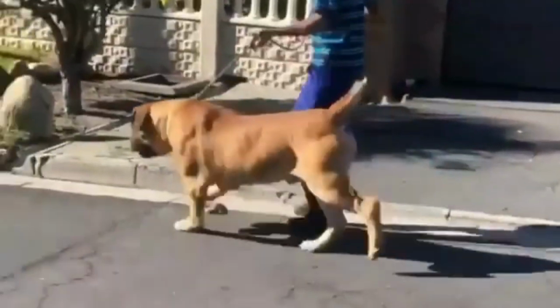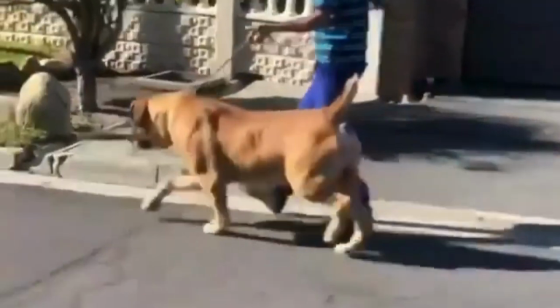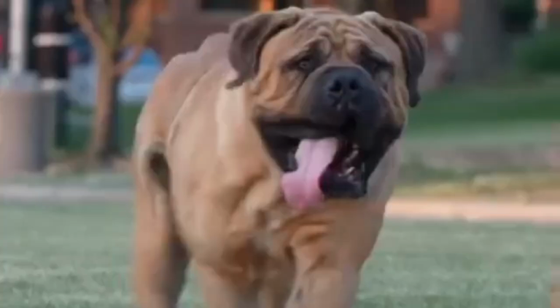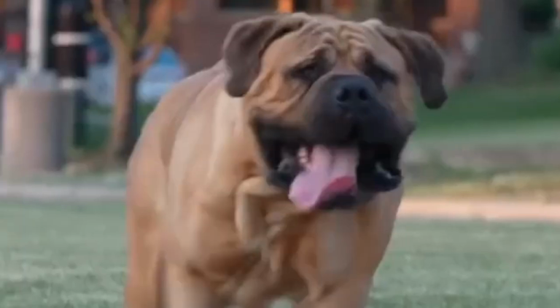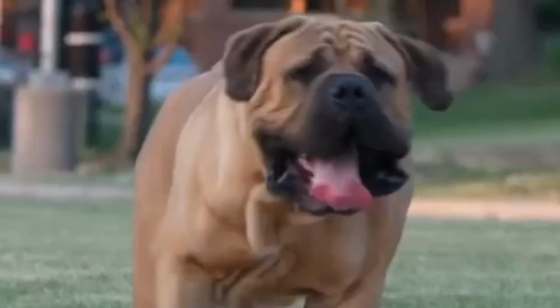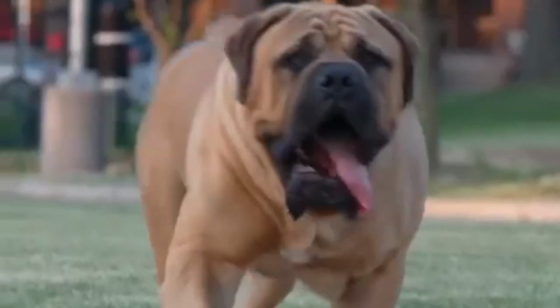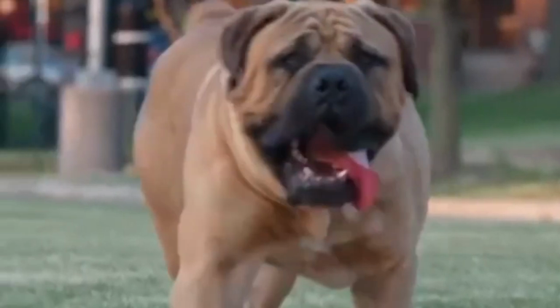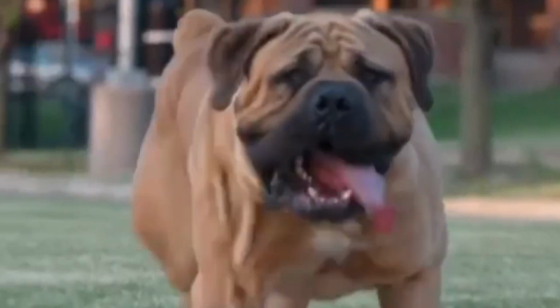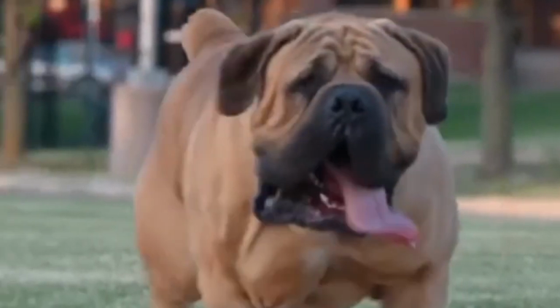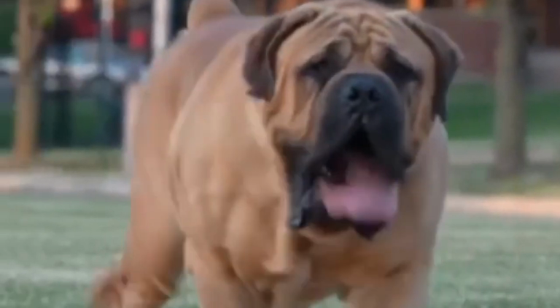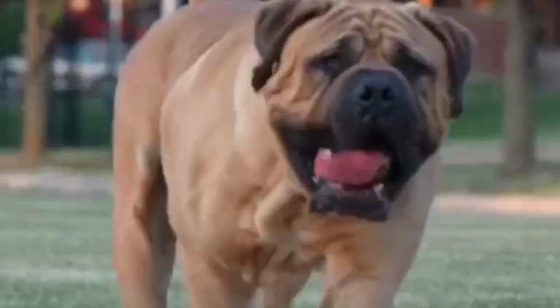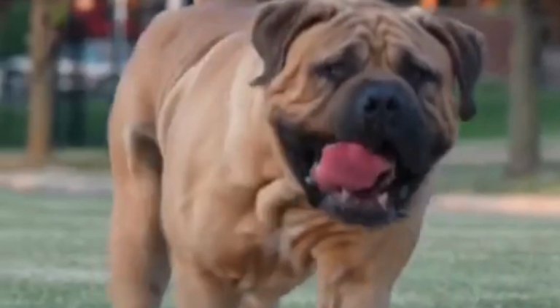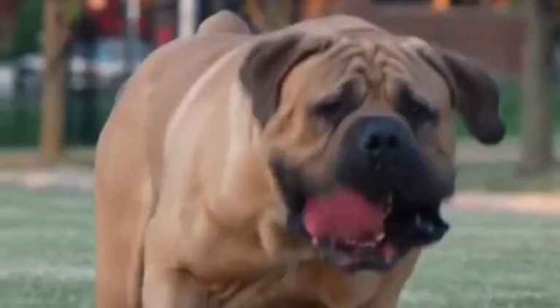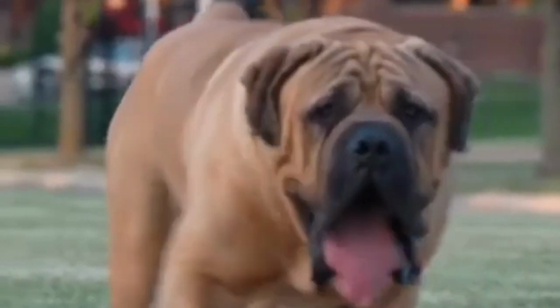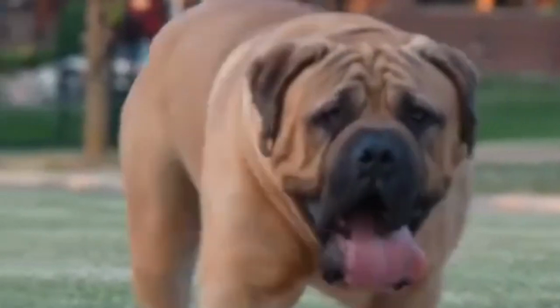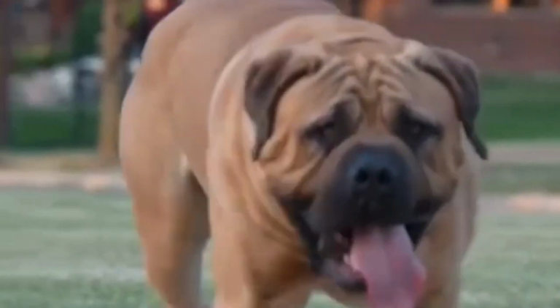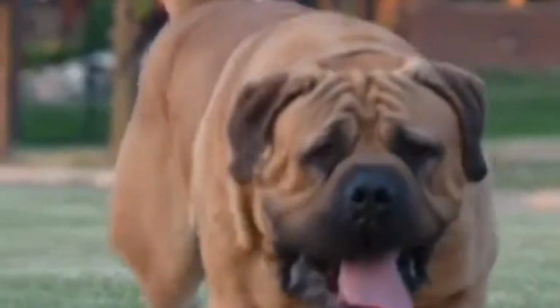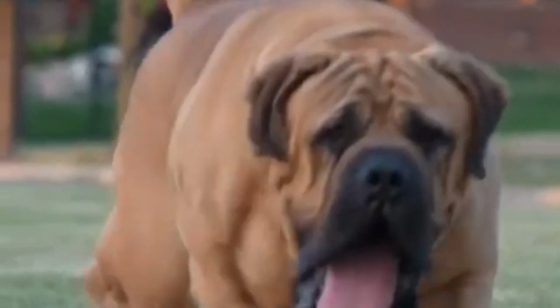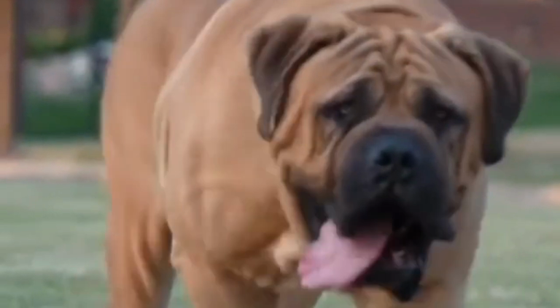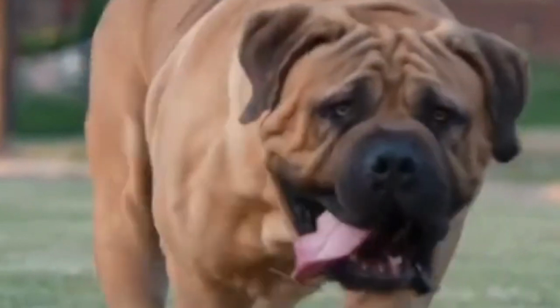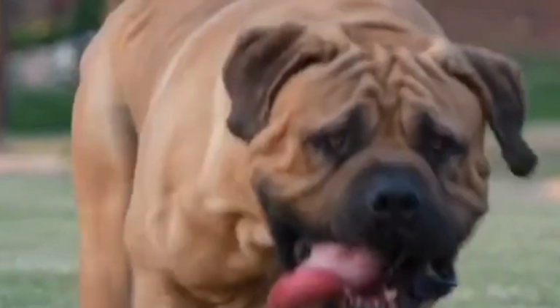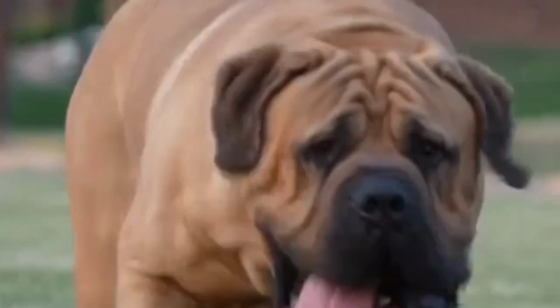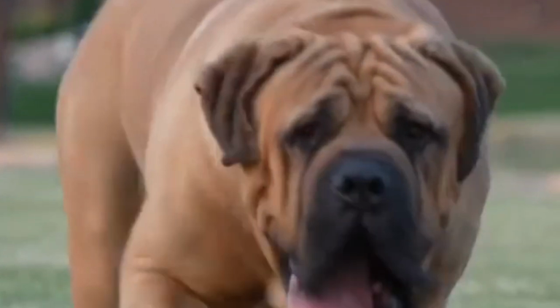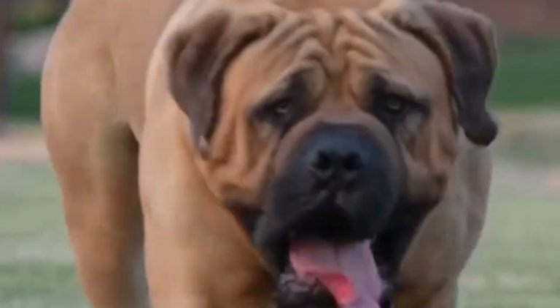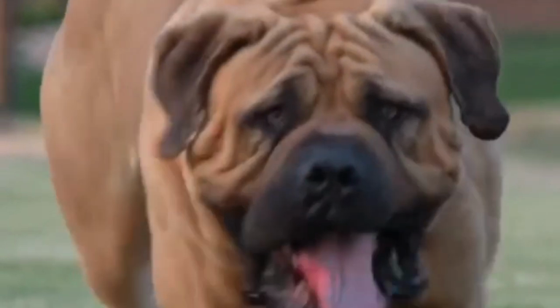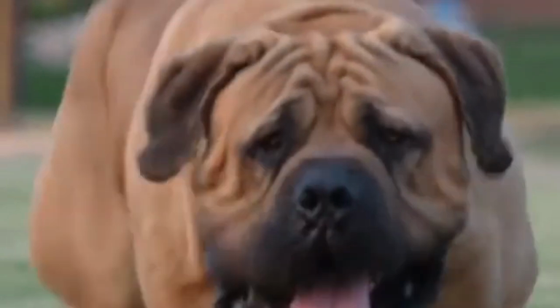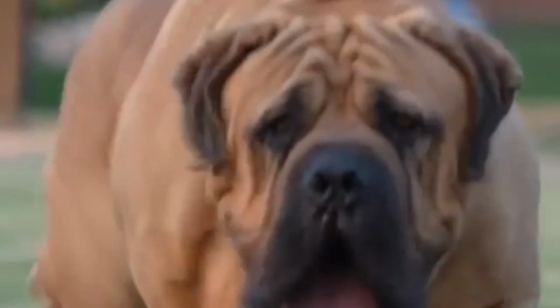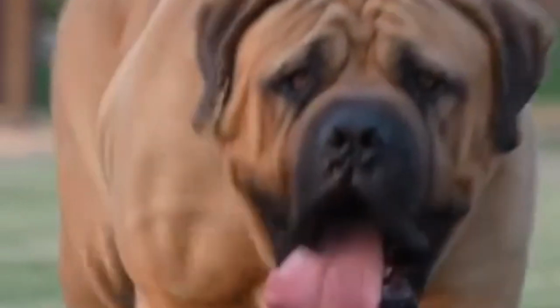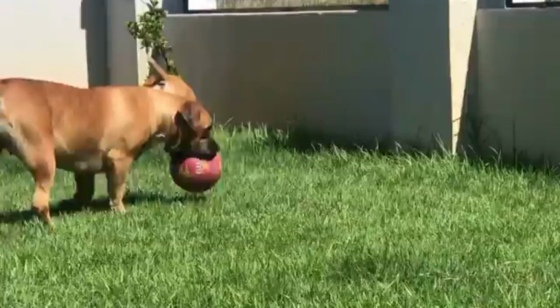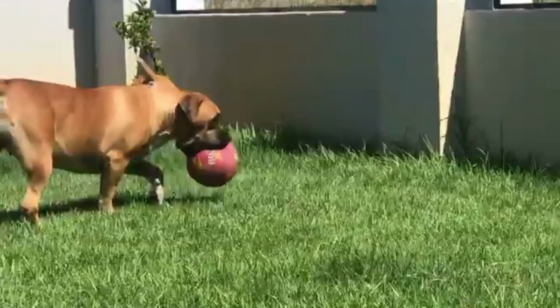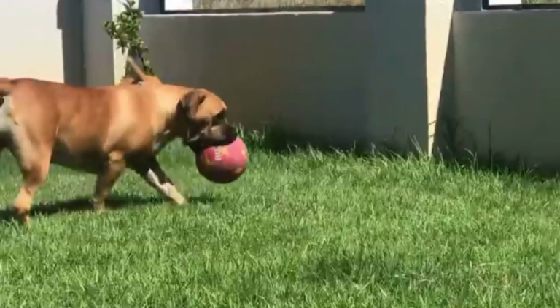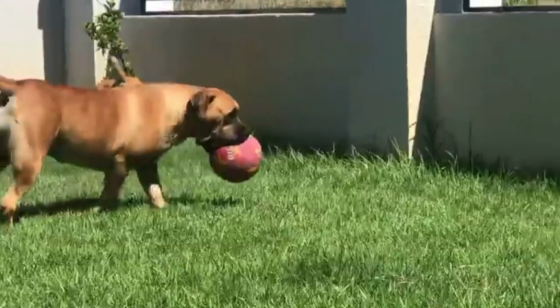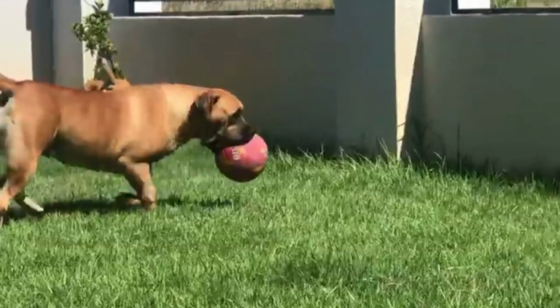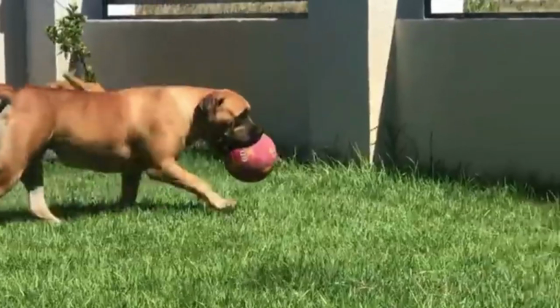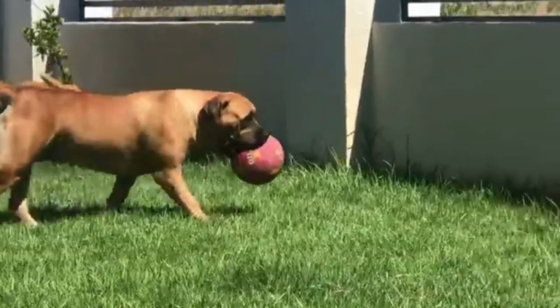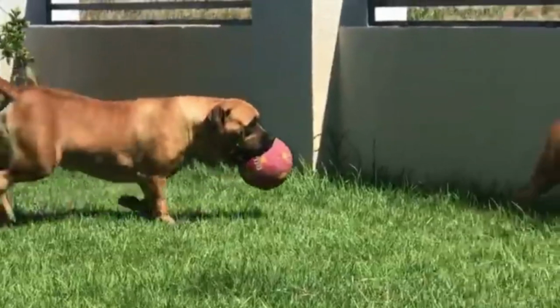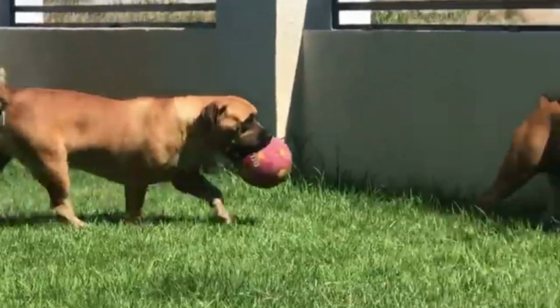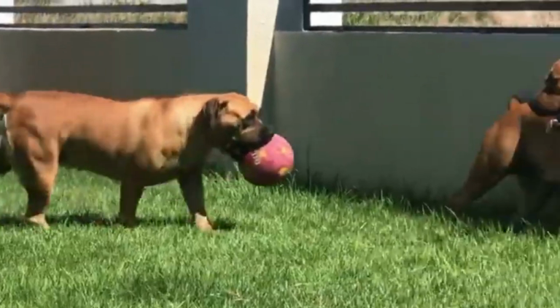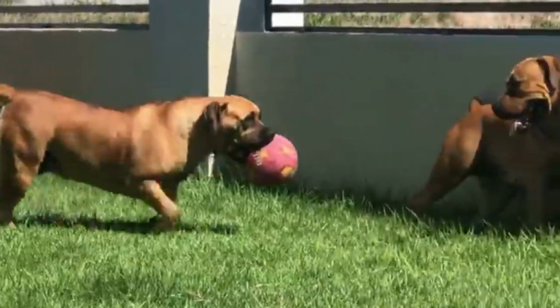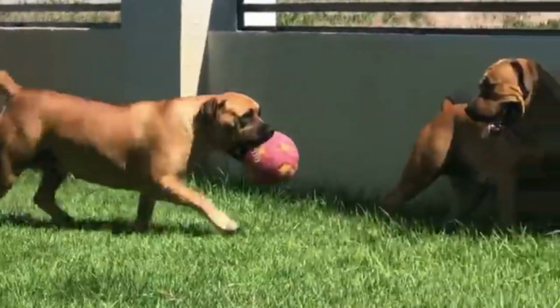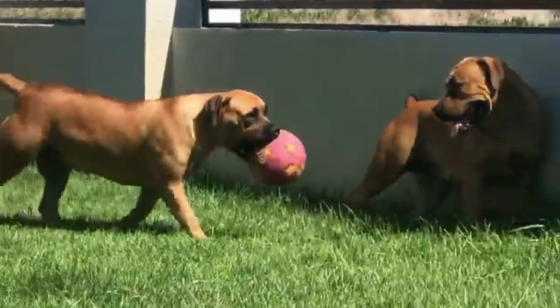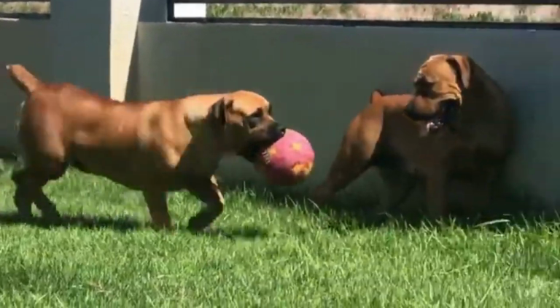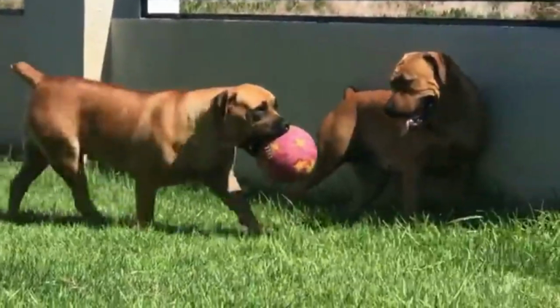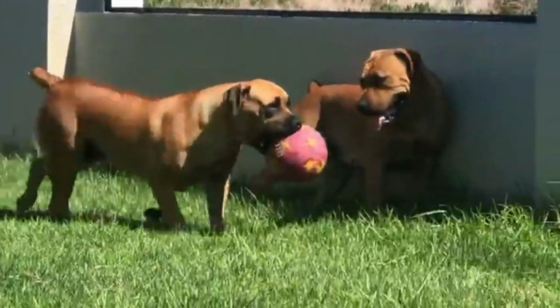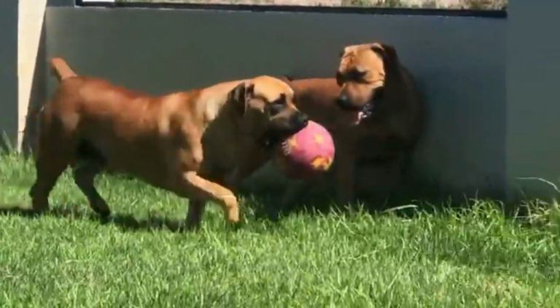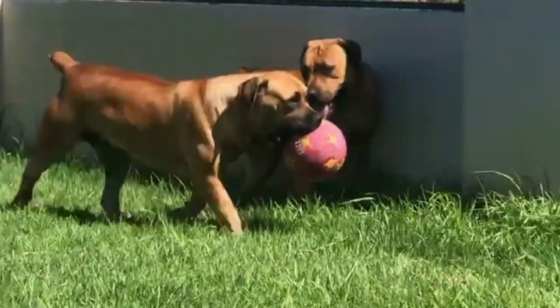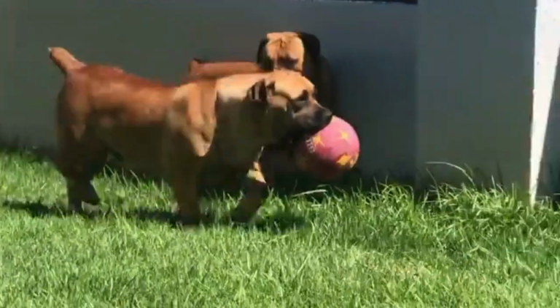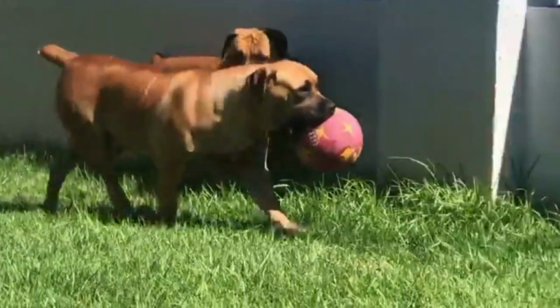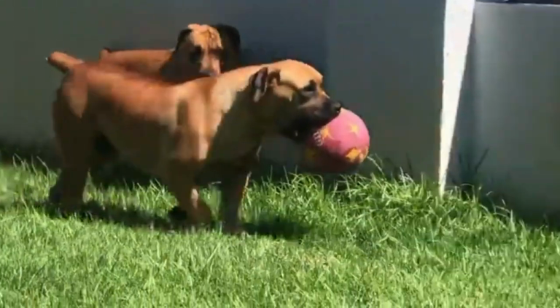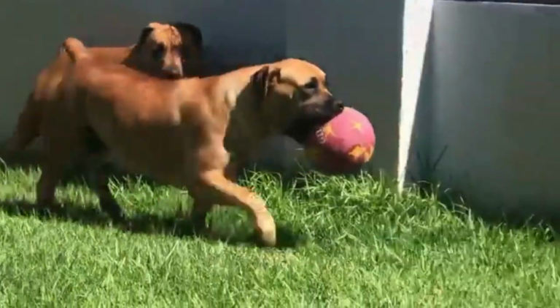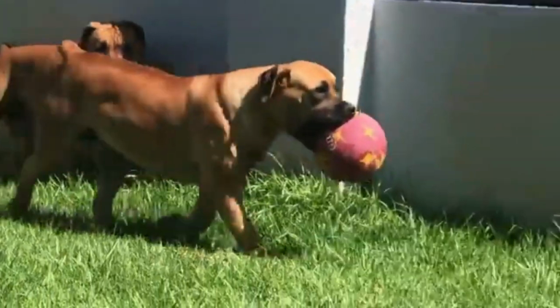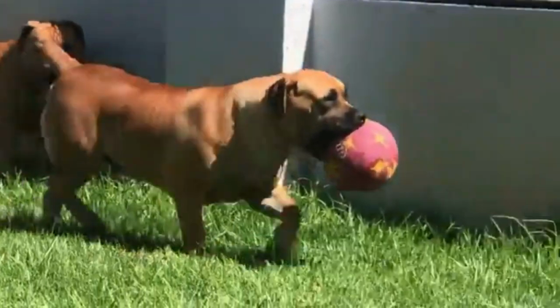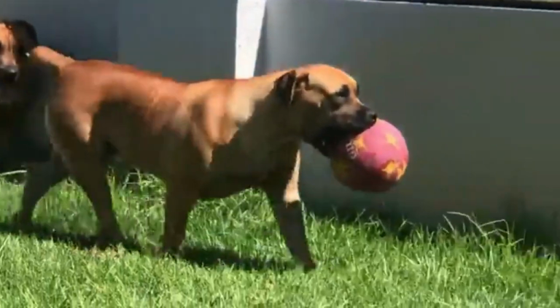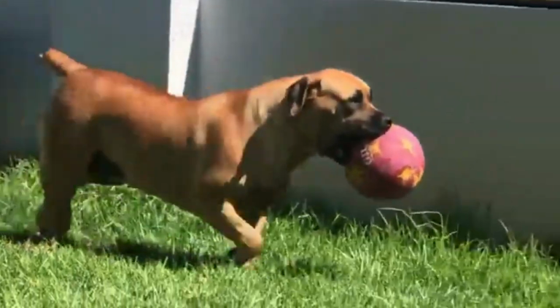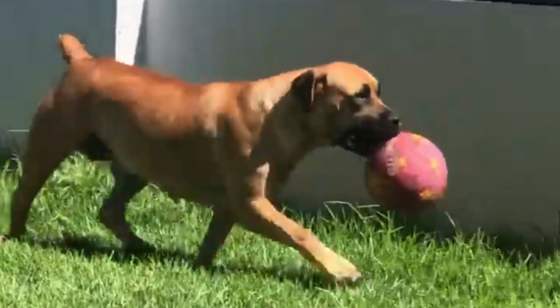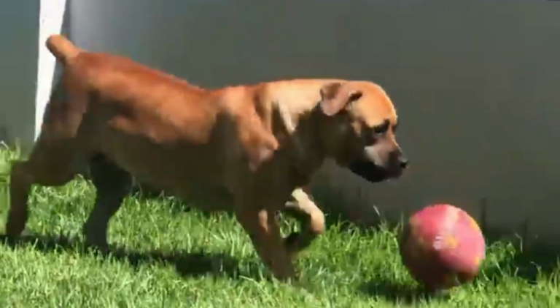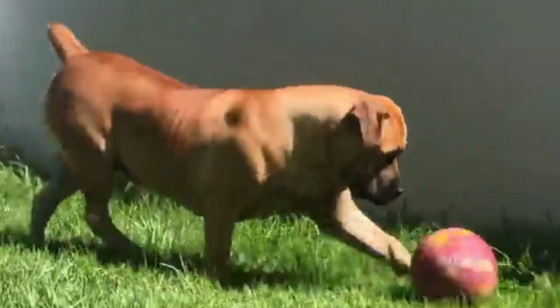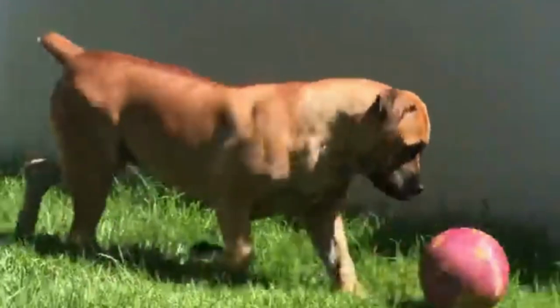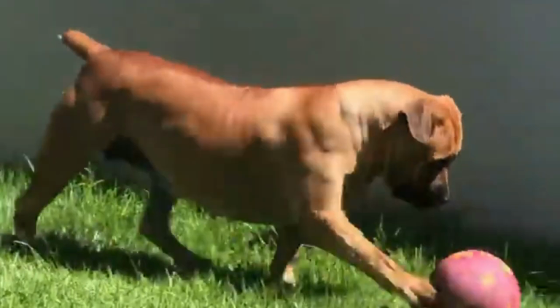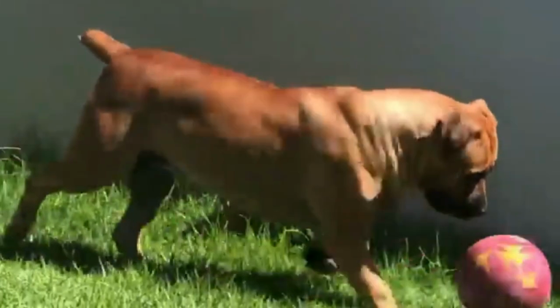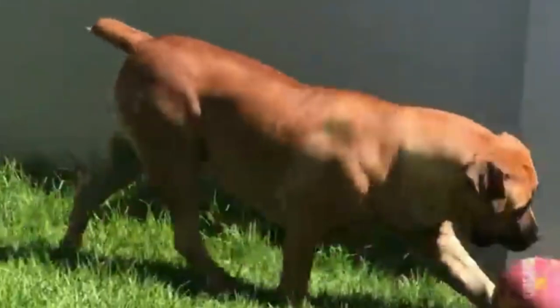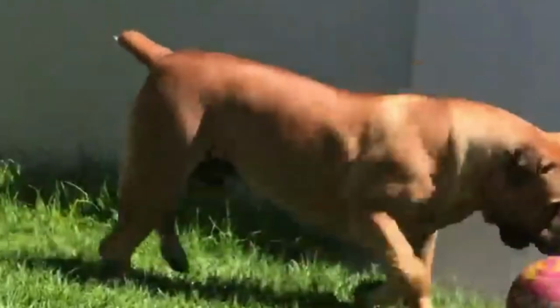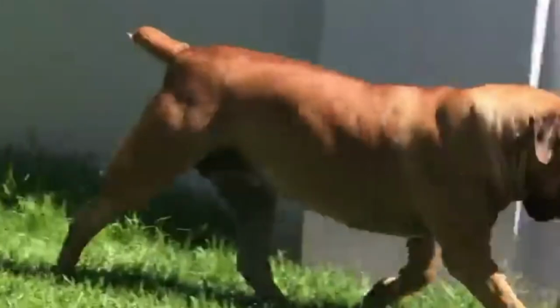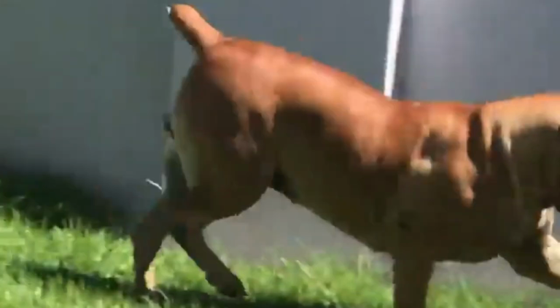The Boerboel dogs are an intelligent and energetic breed. They are loyal, great with children, and tend to be protective of their family and territory.